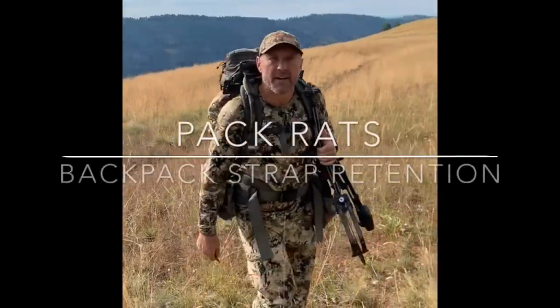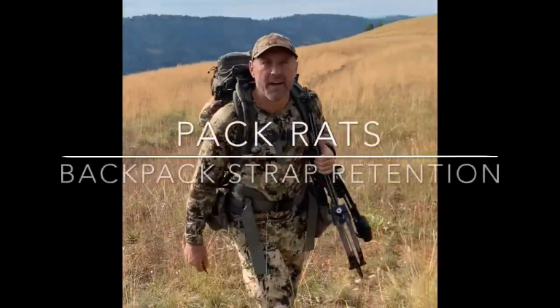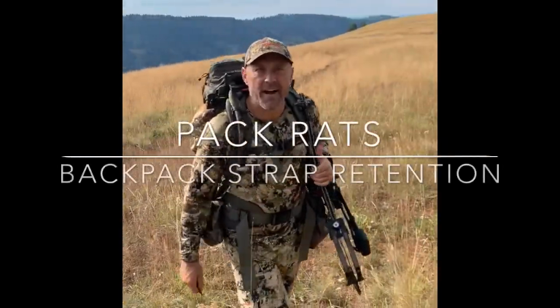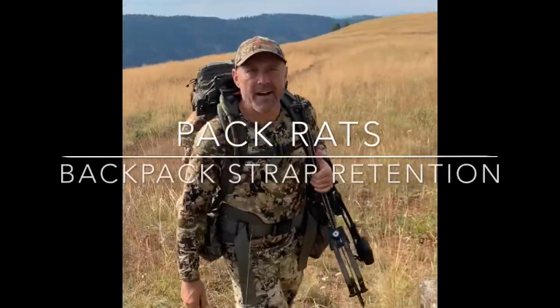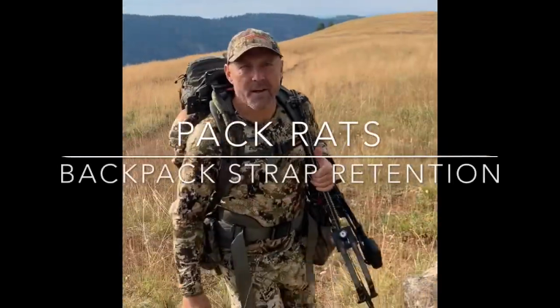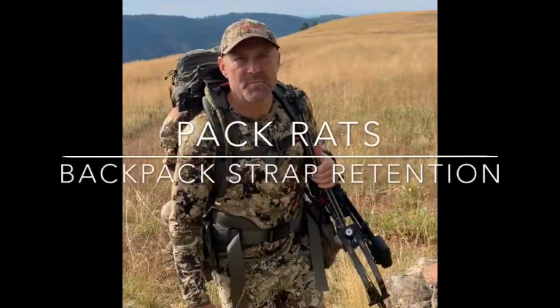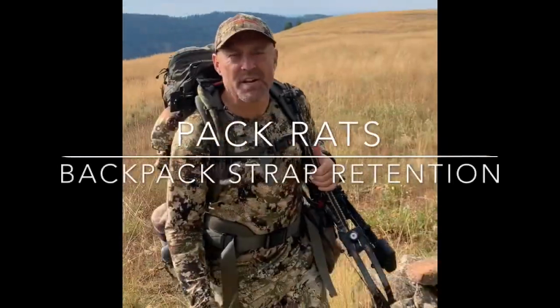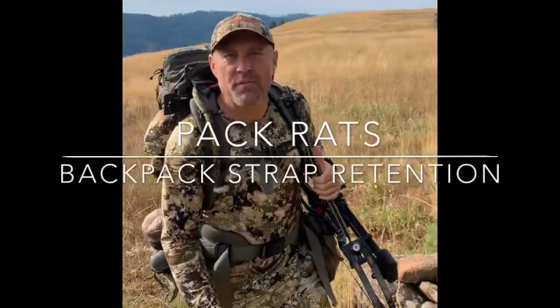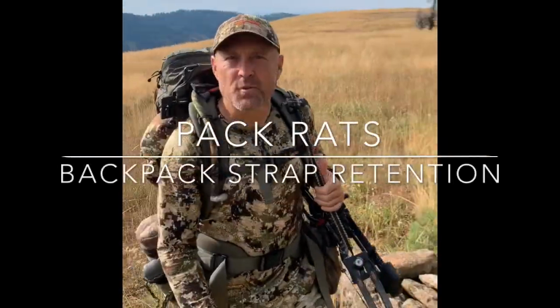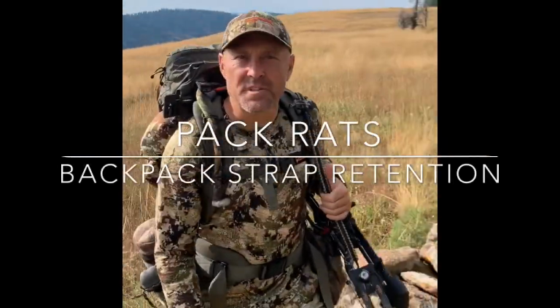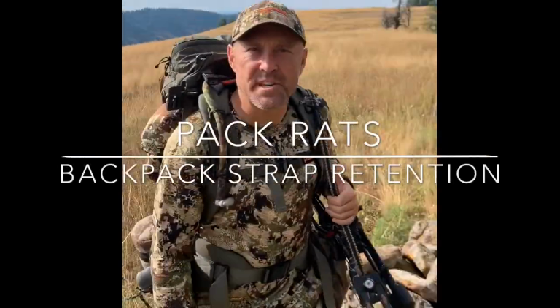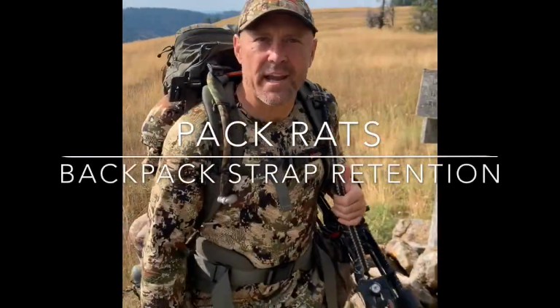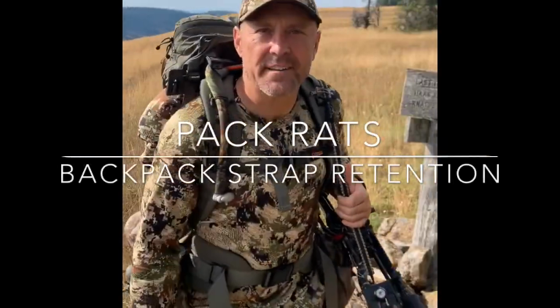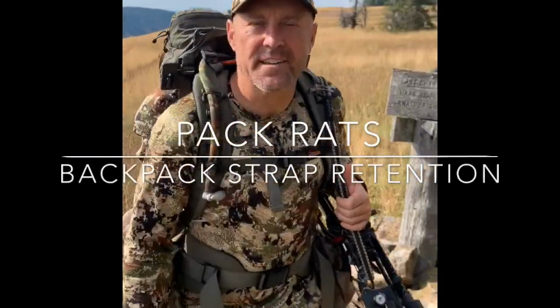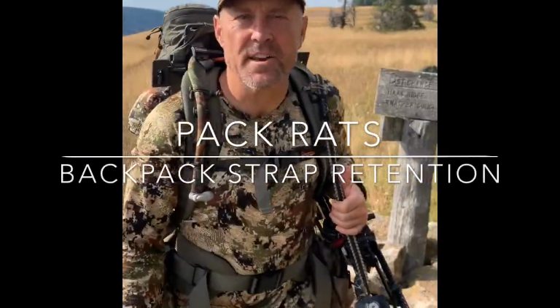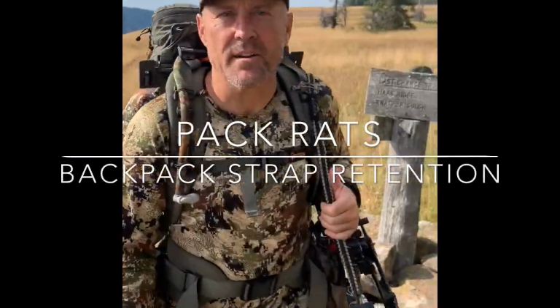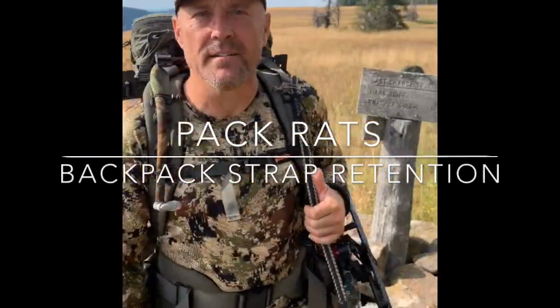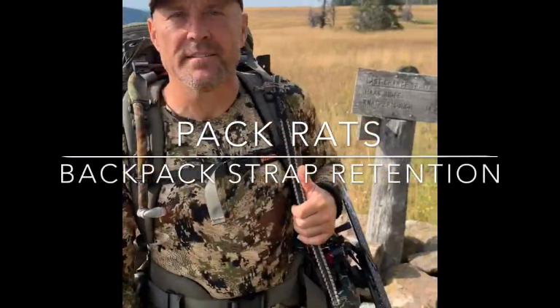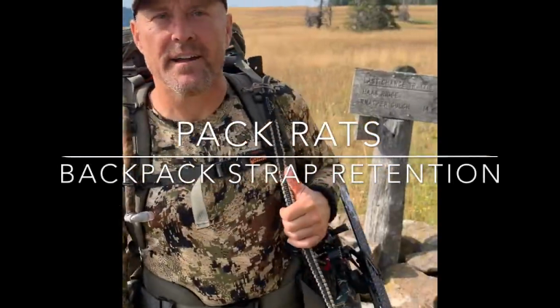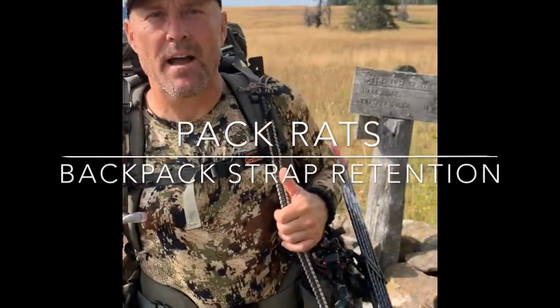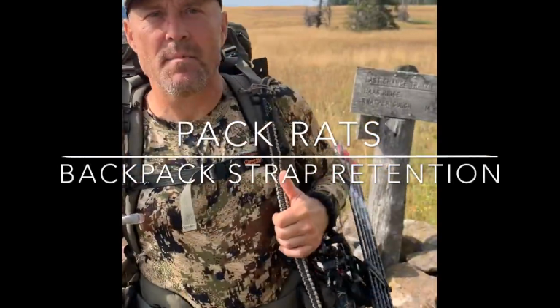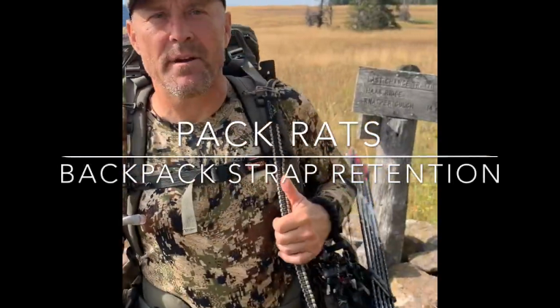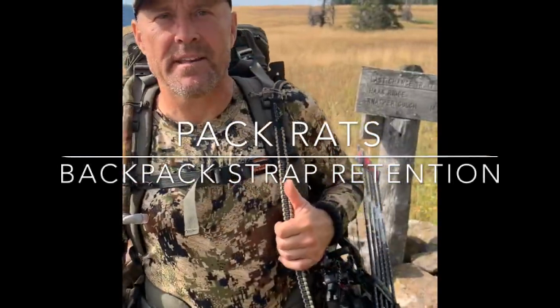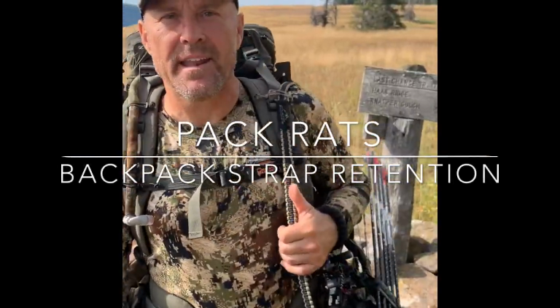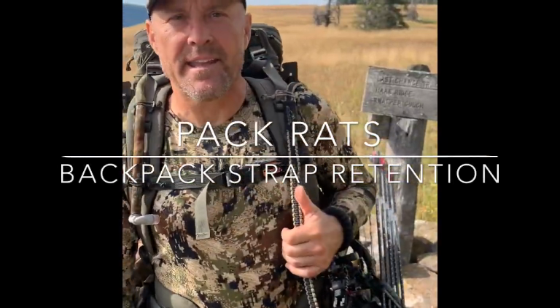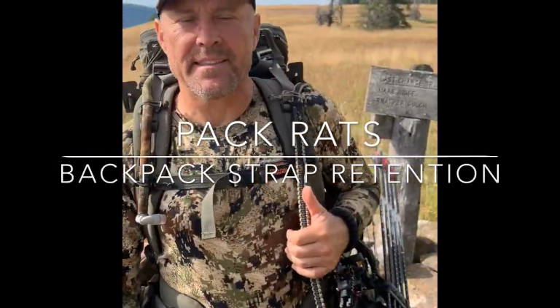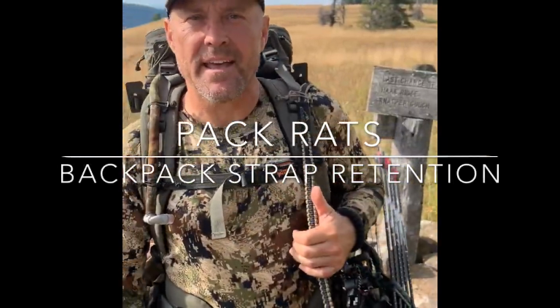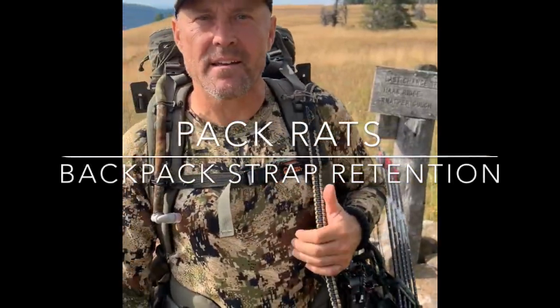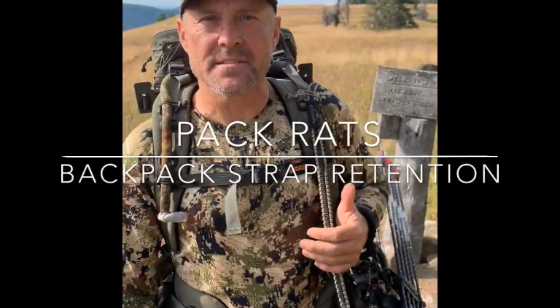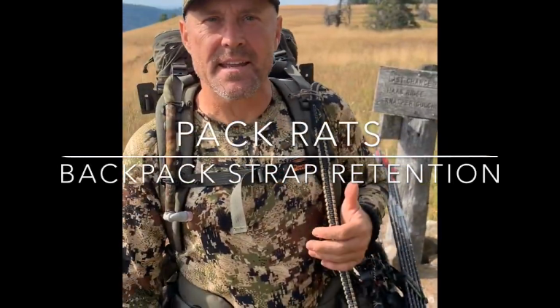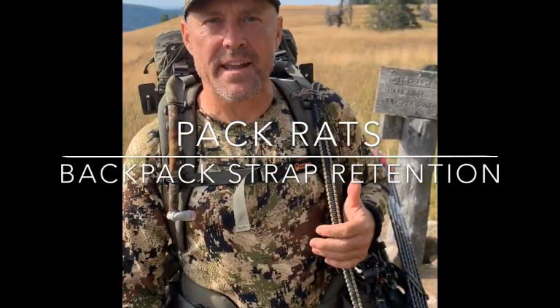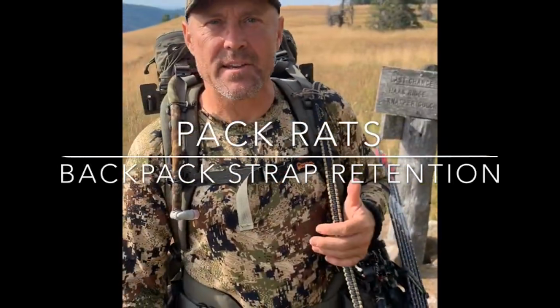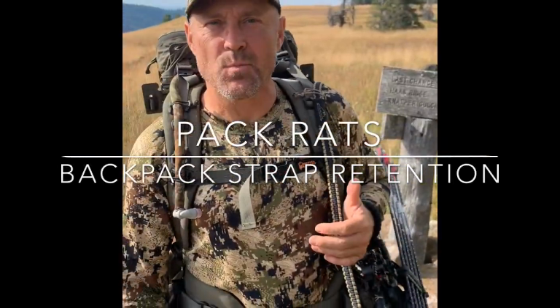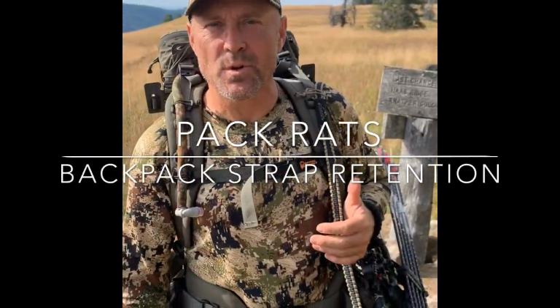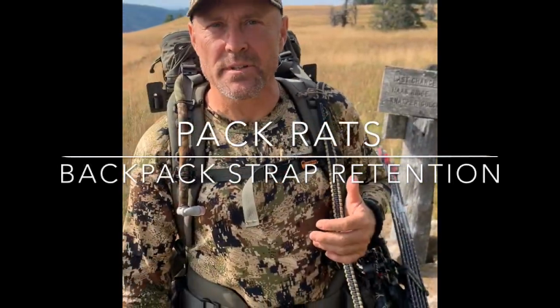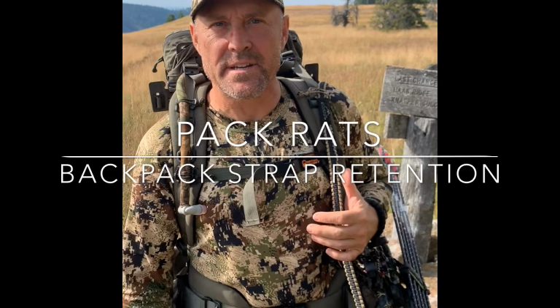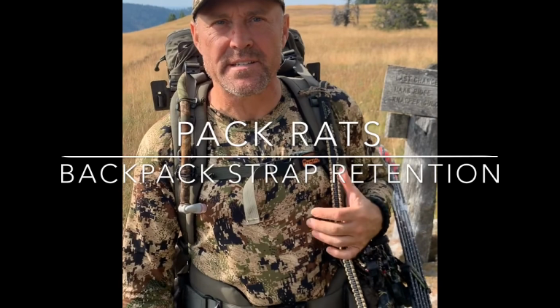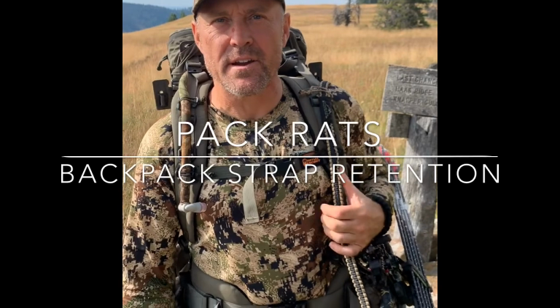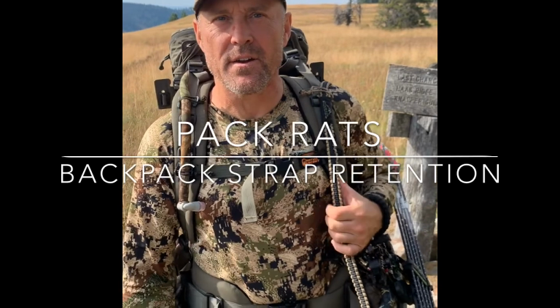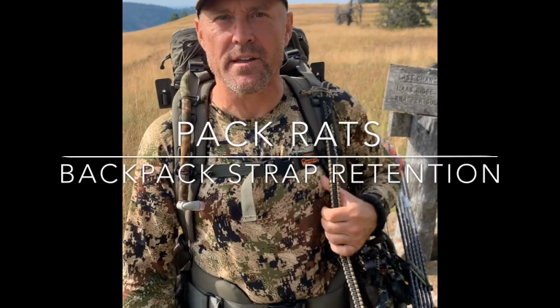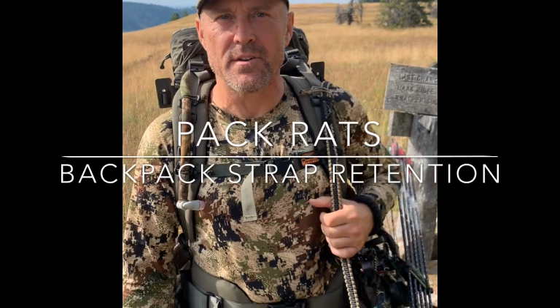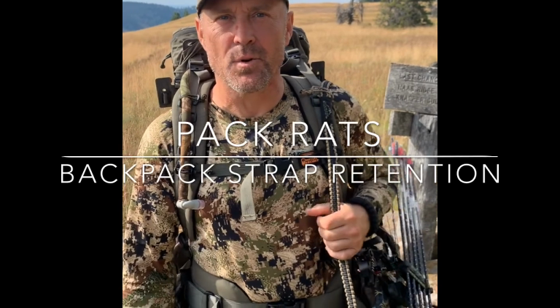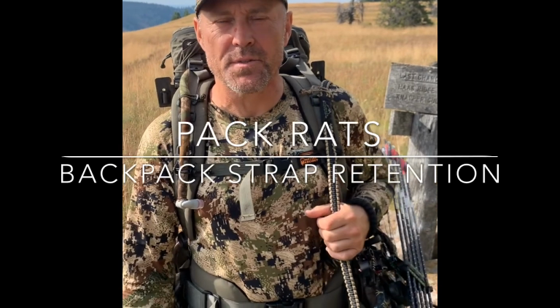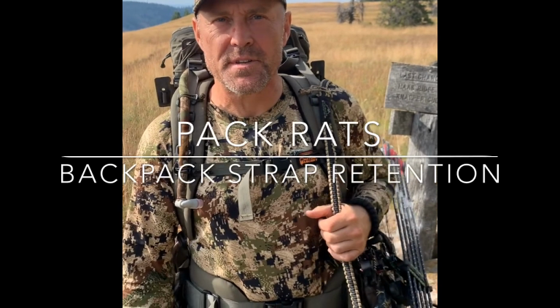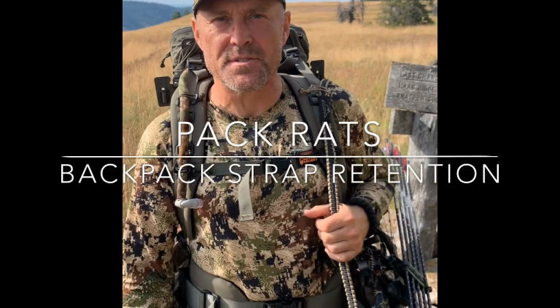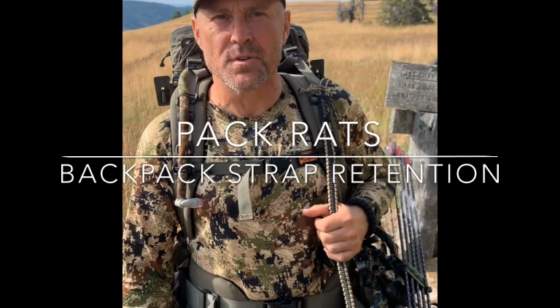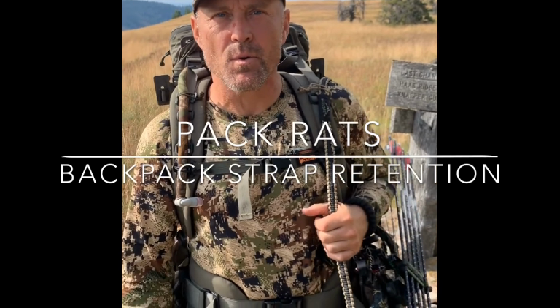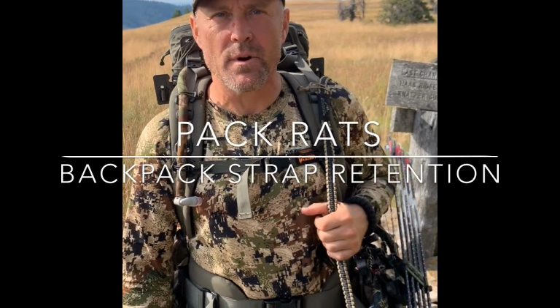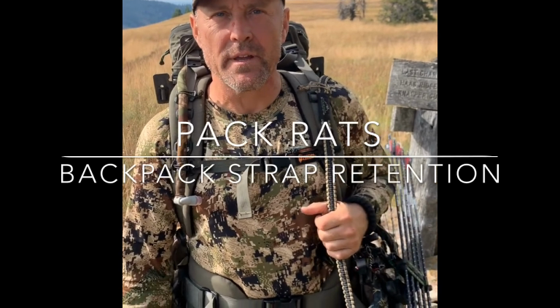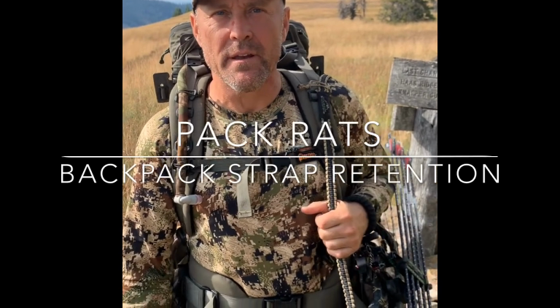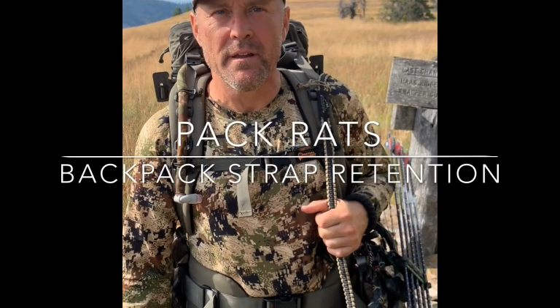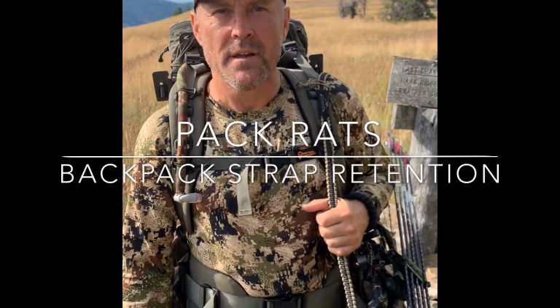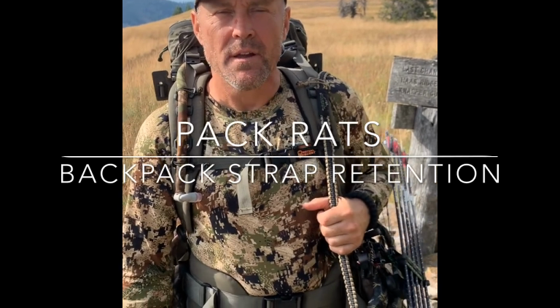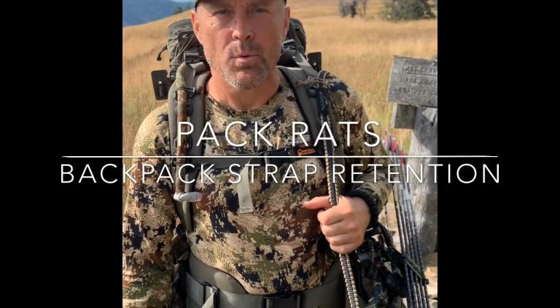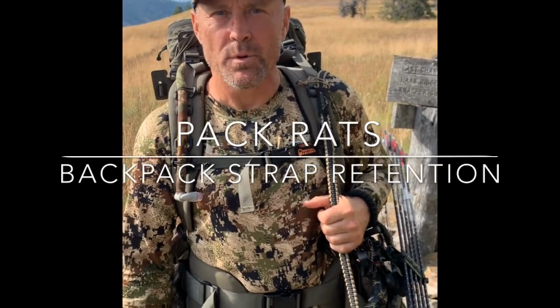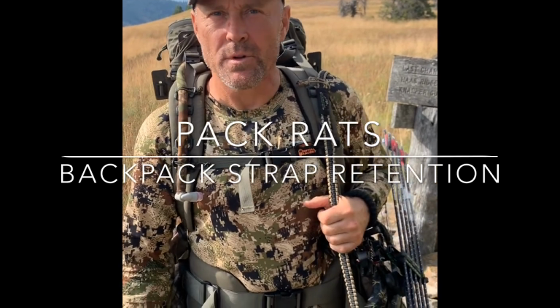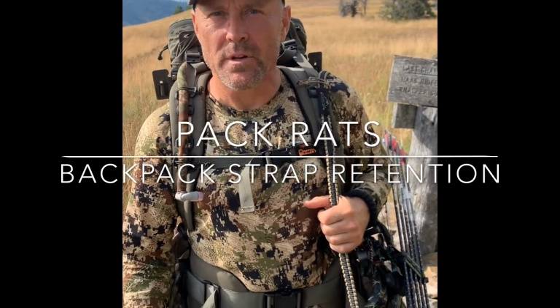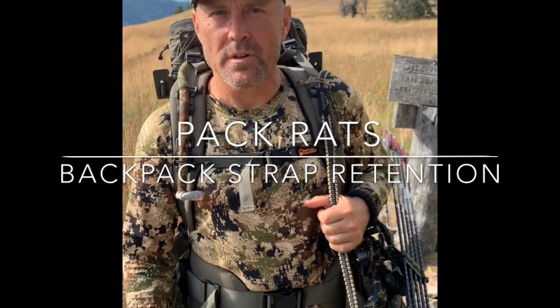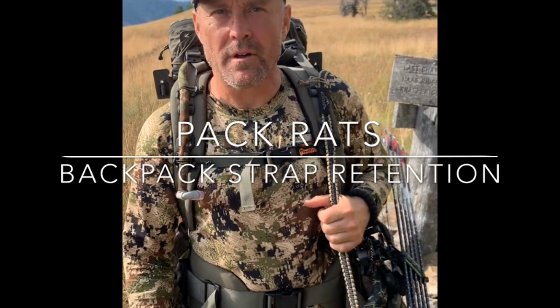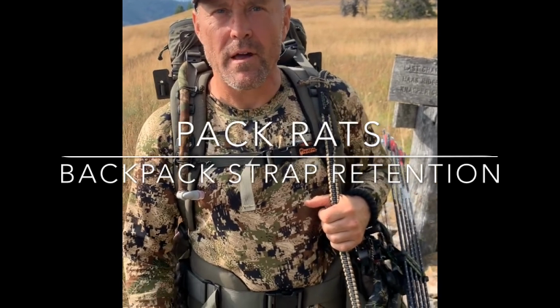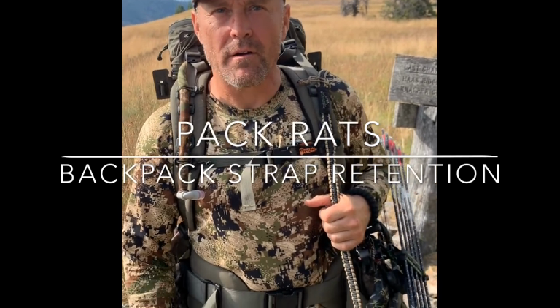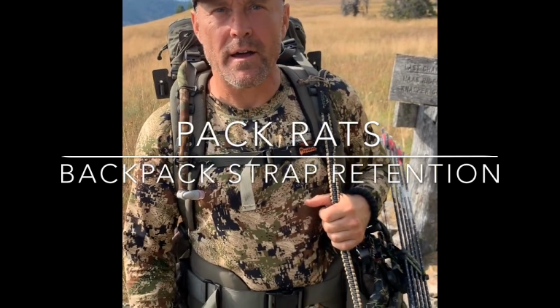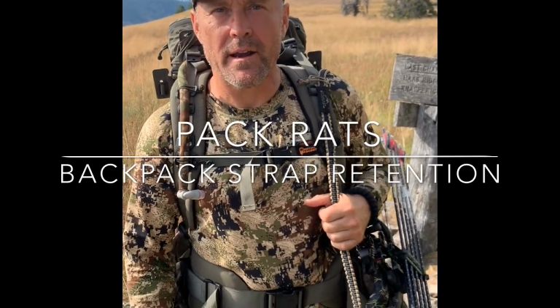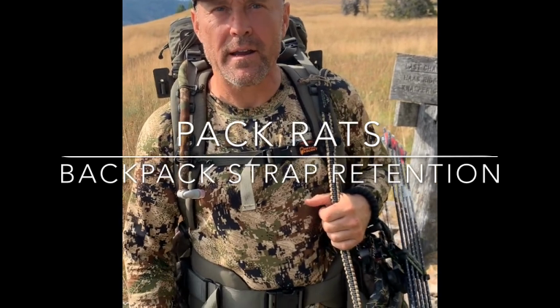Hi, I'm Jeff with Jack Deere. I'm here today at the Hell's Canyon Builder Society in New York Eastern Oregon. We're doing a little elk hunting.